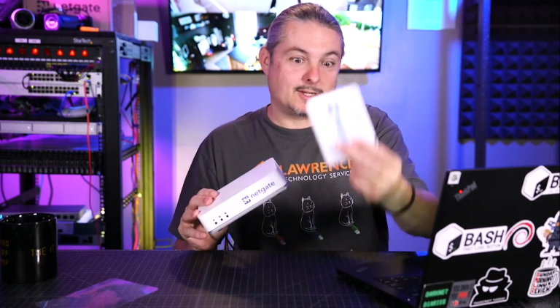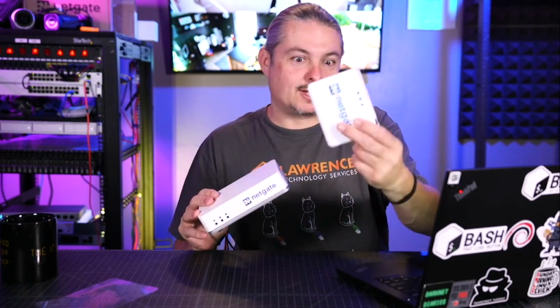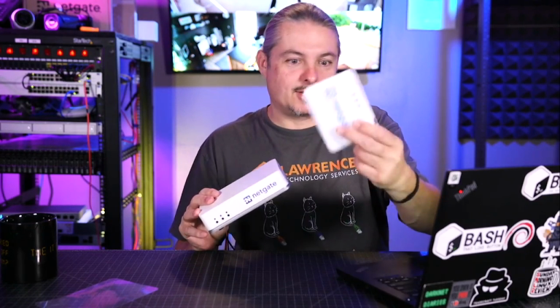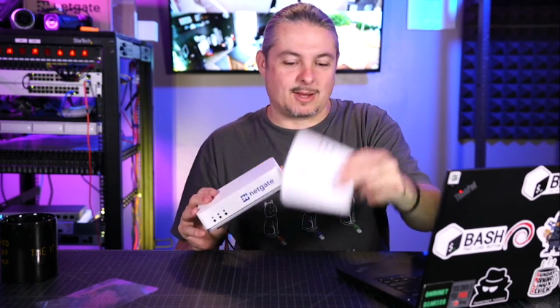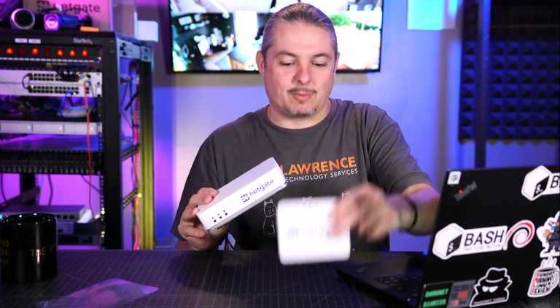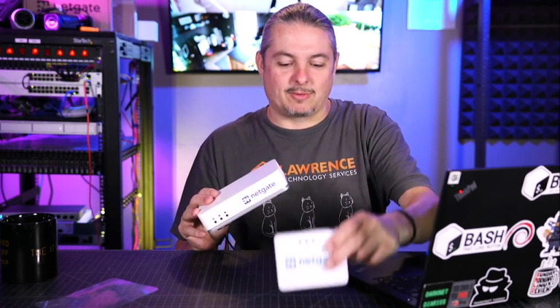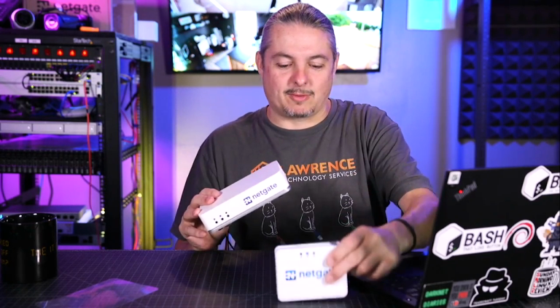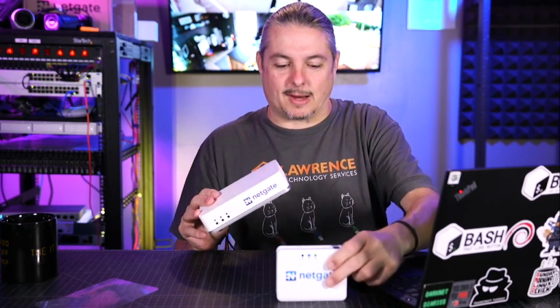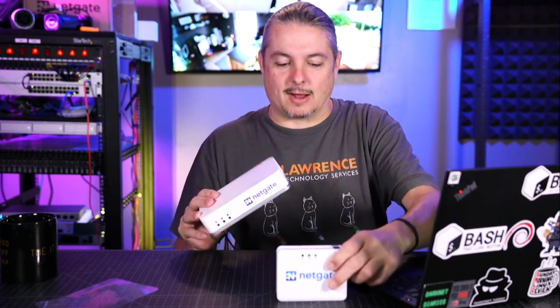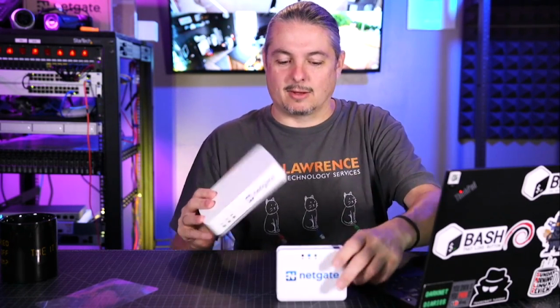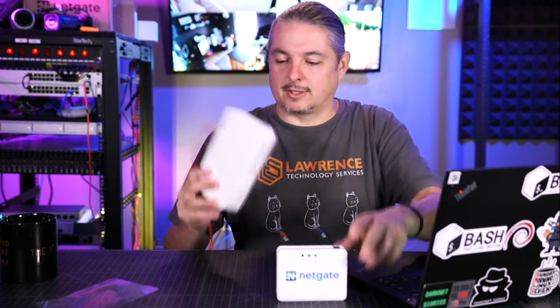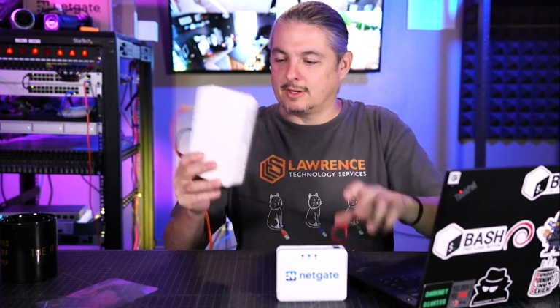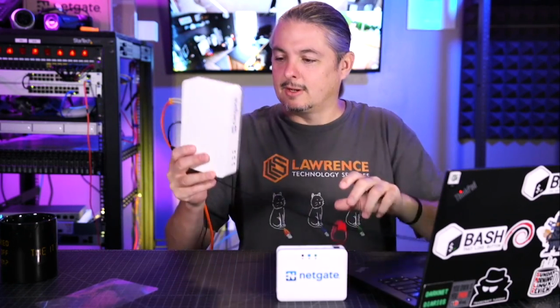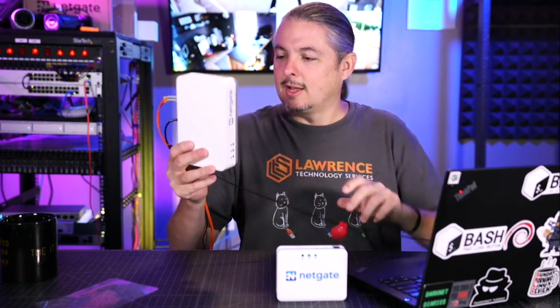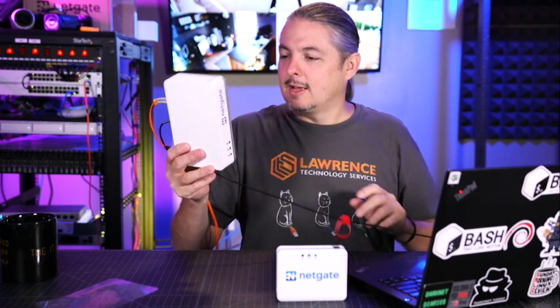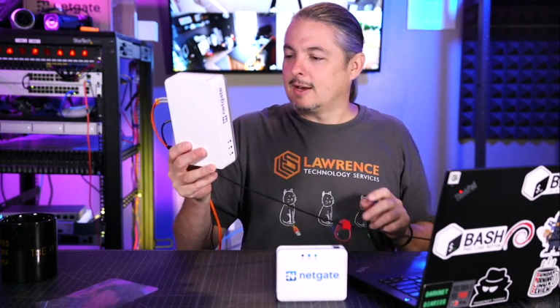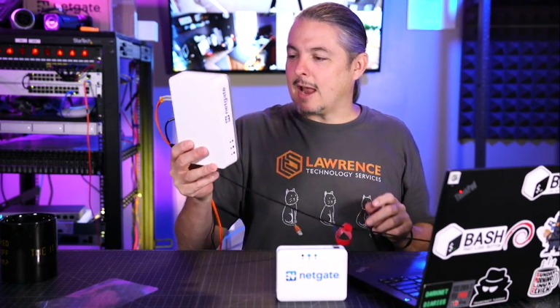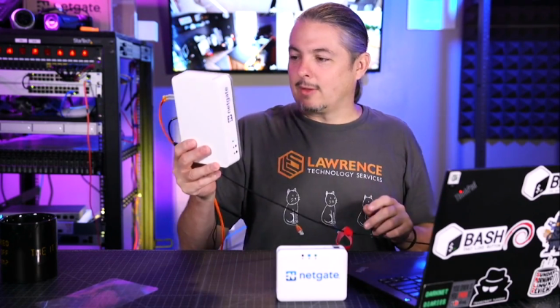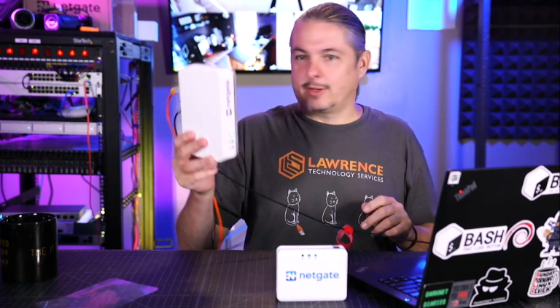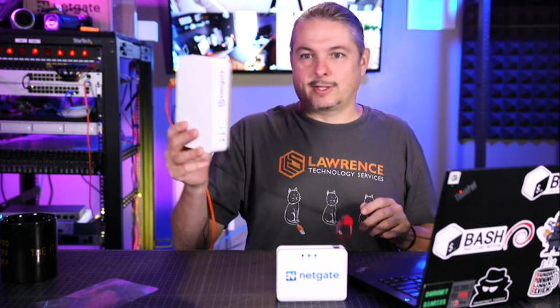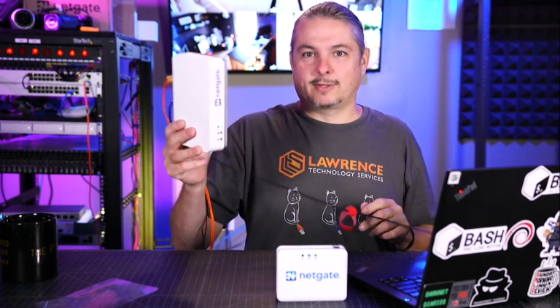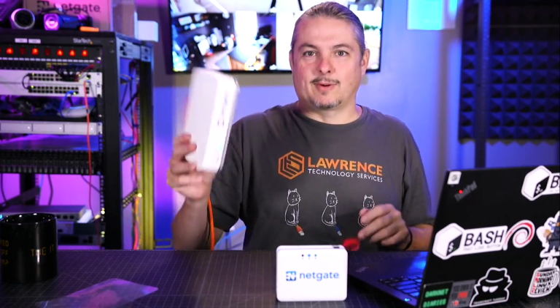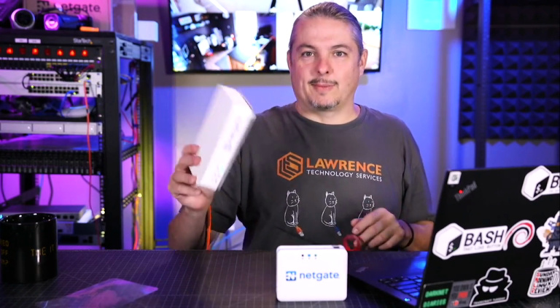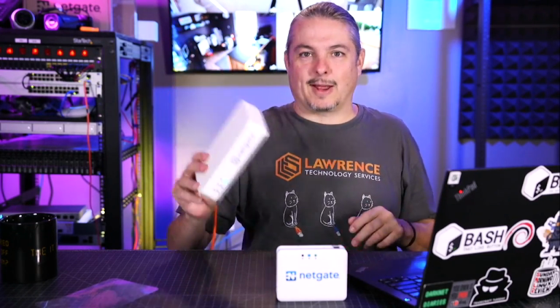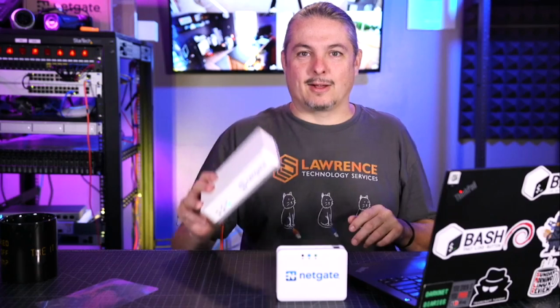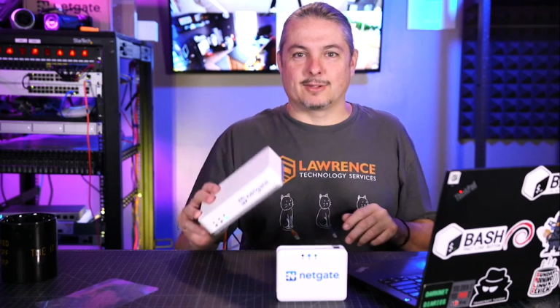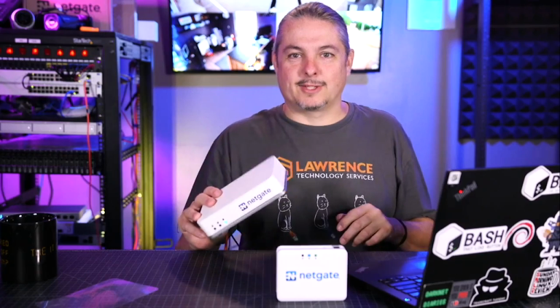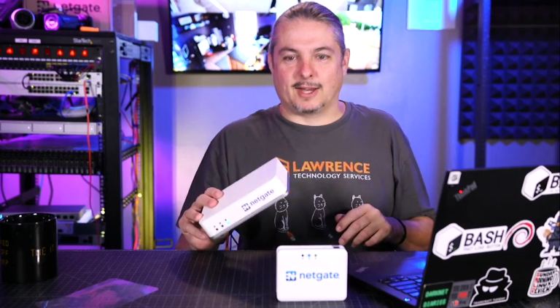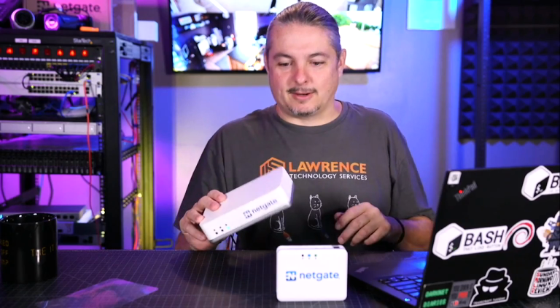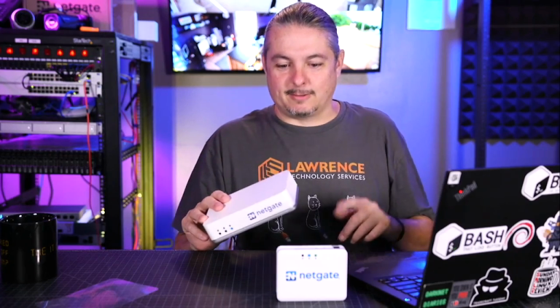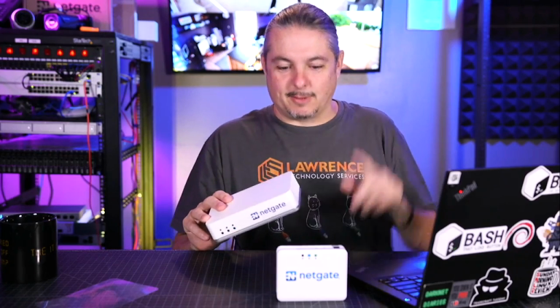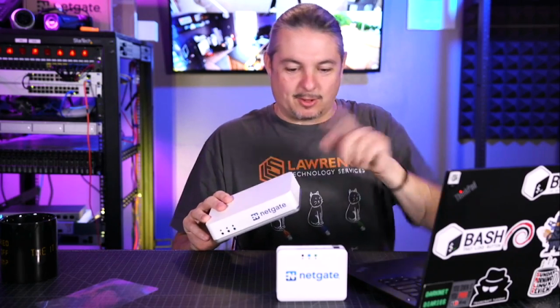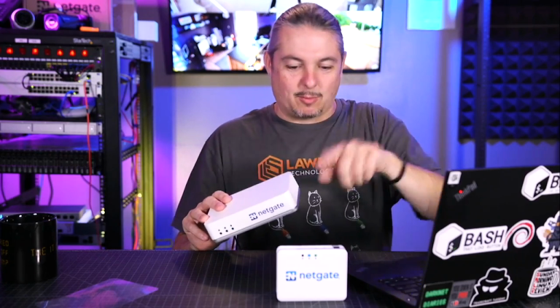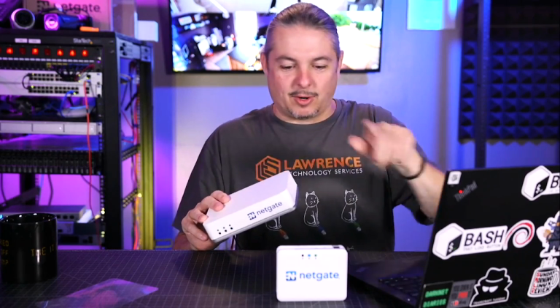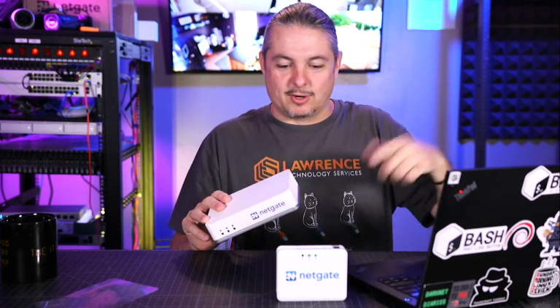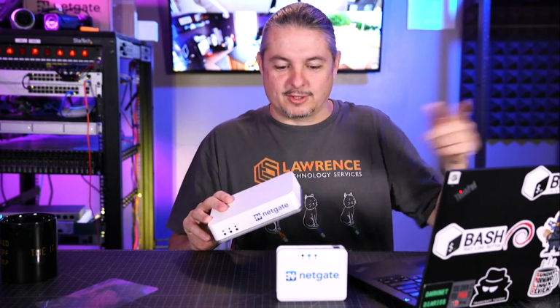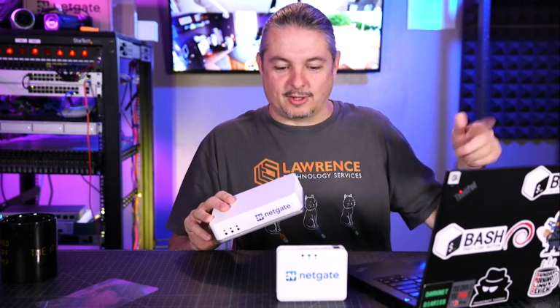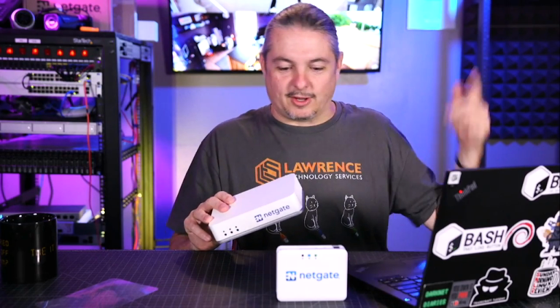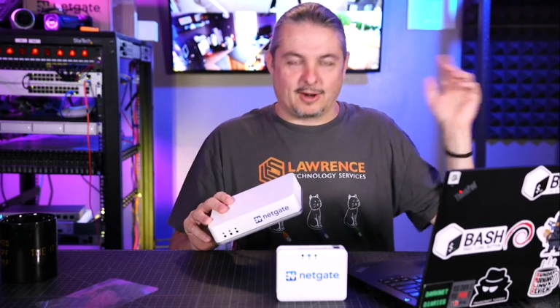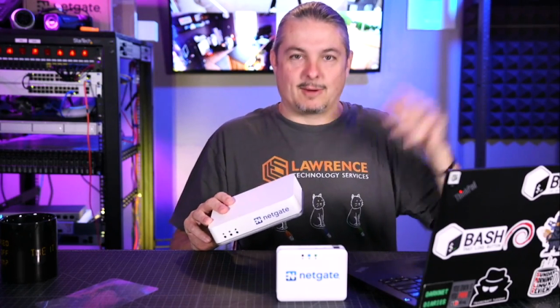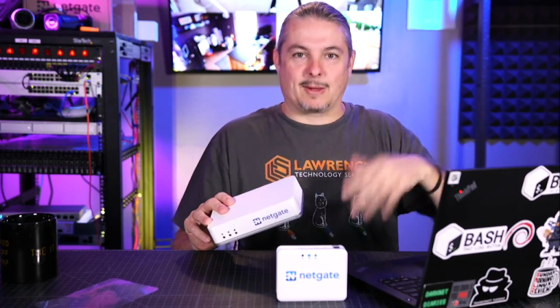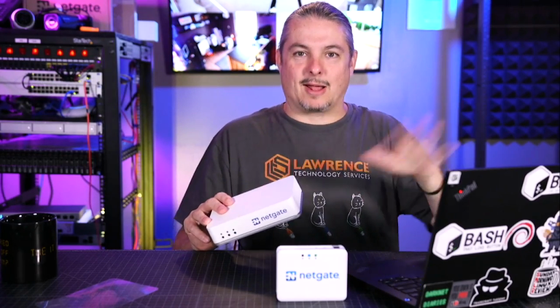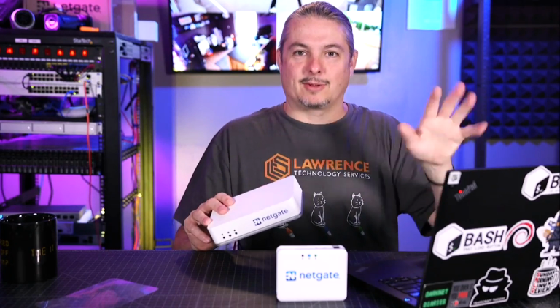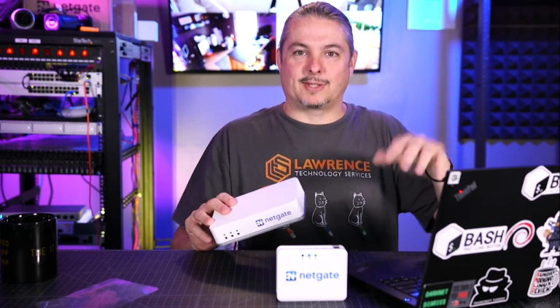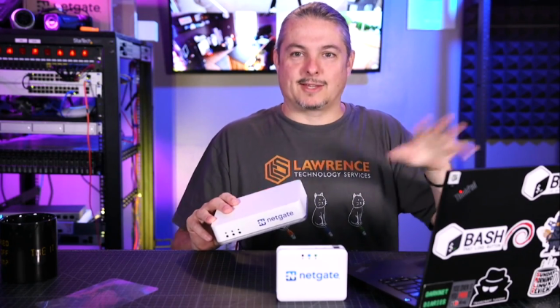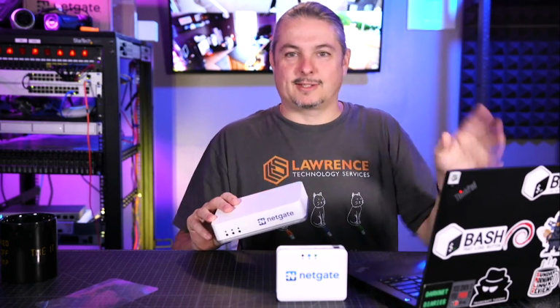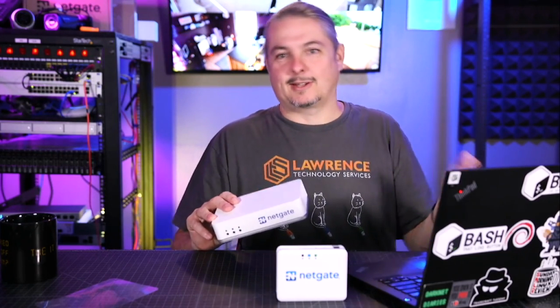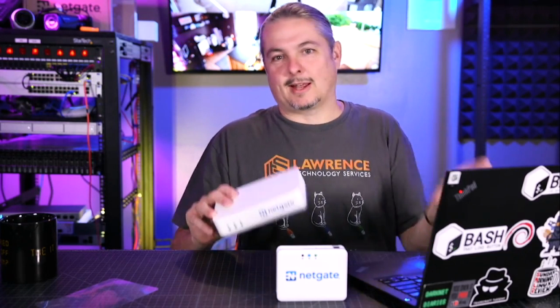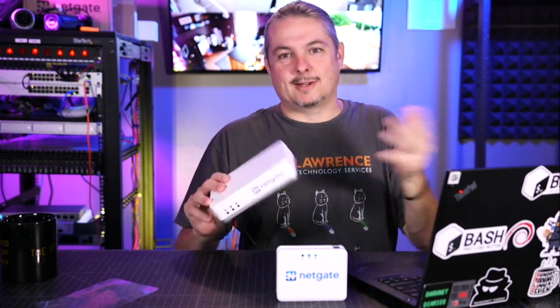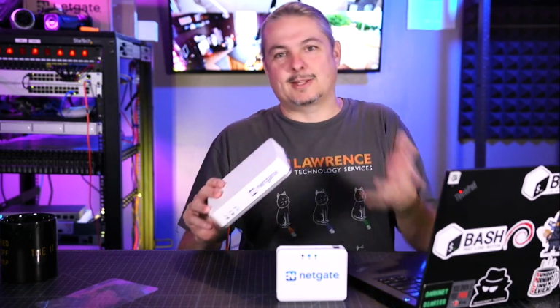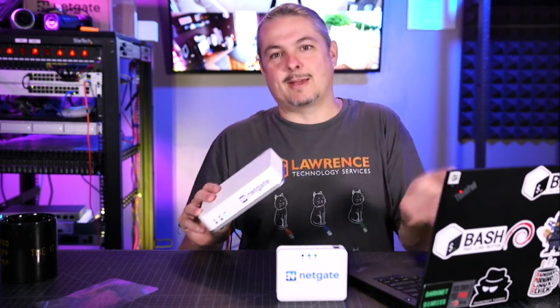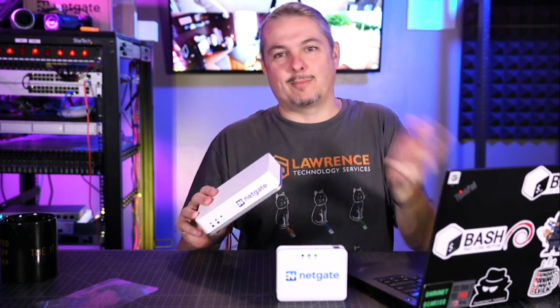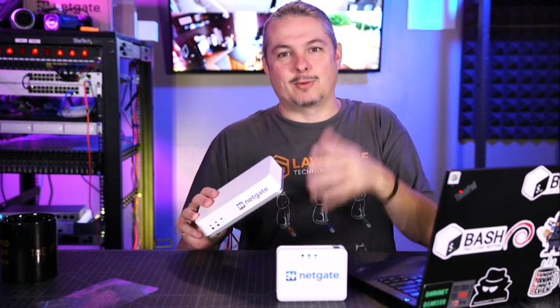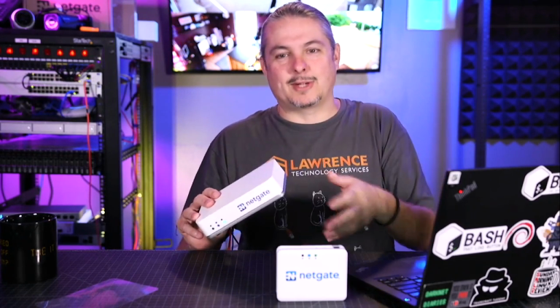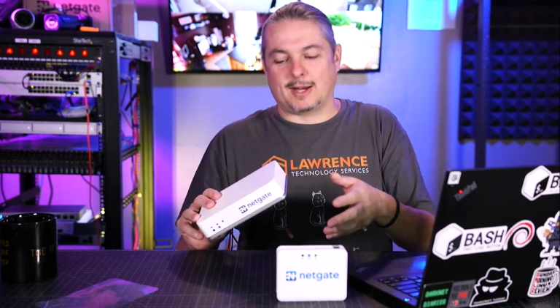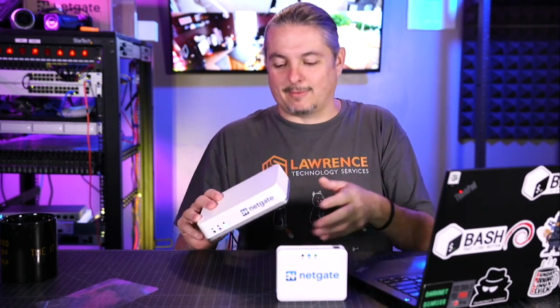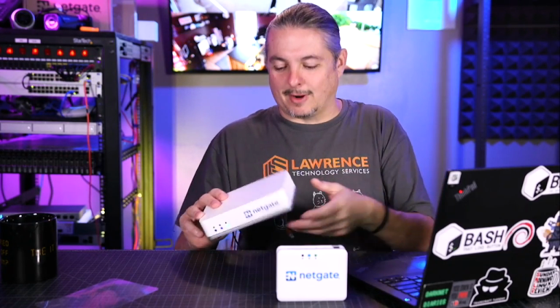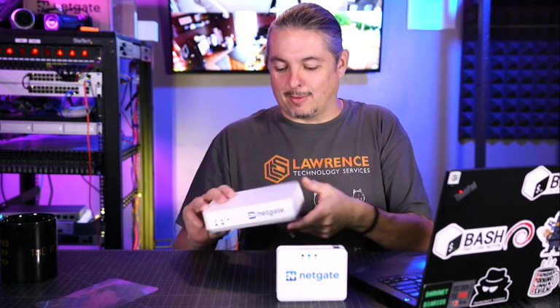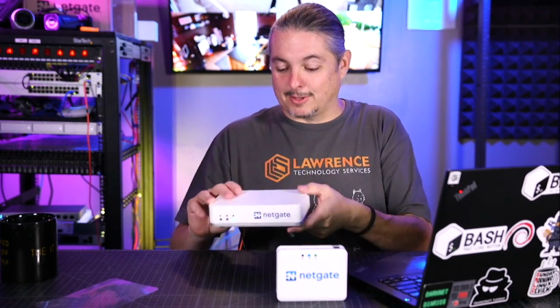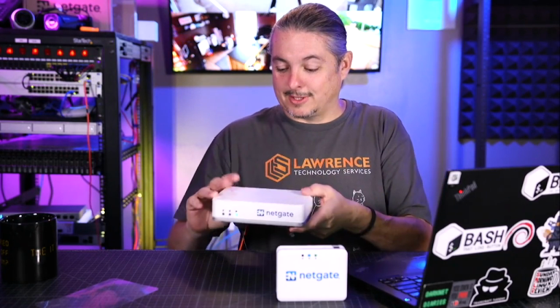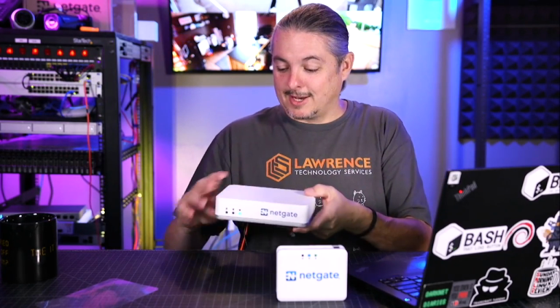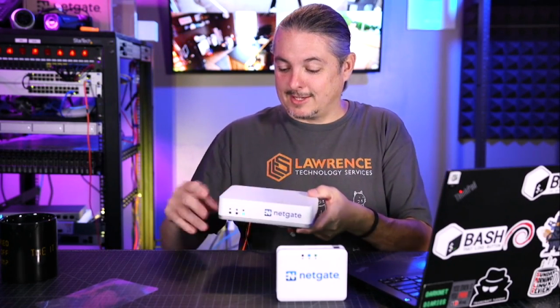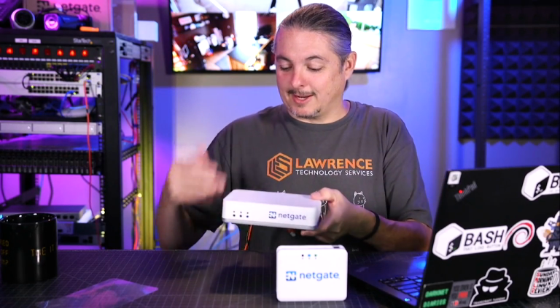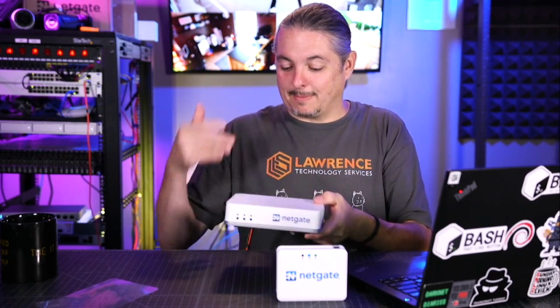This is actually the same one from my house. But don't worry, there's still internet at my house. I just keep rotating firewalls and testing them.